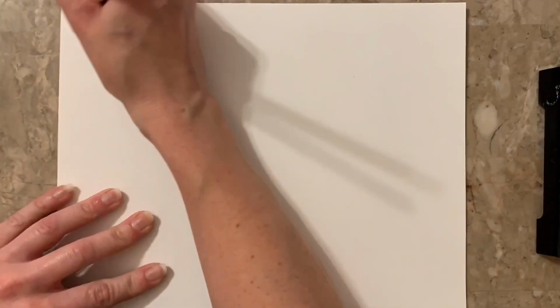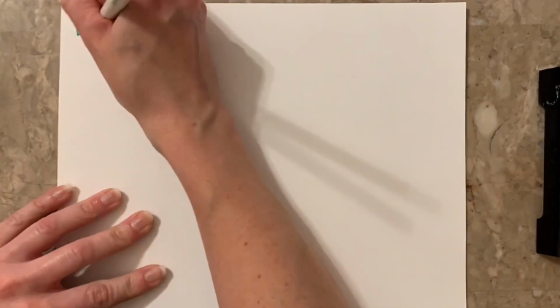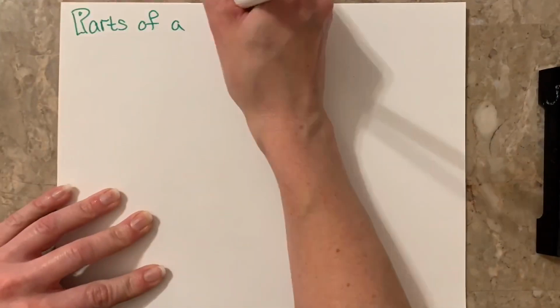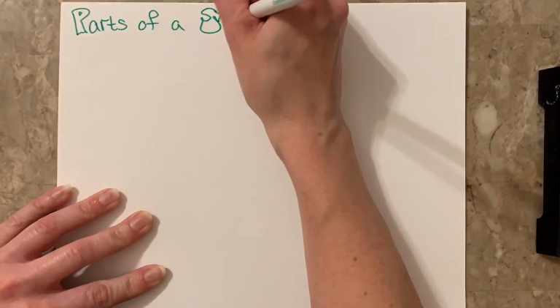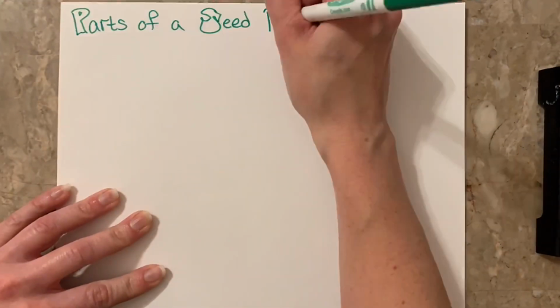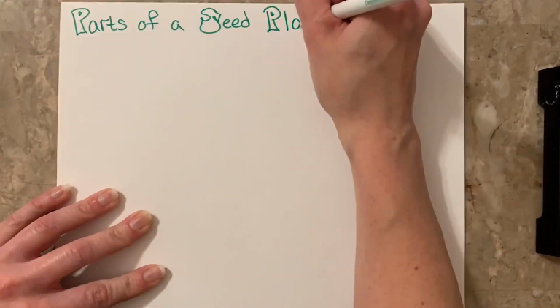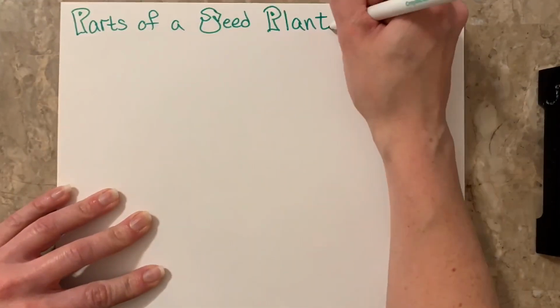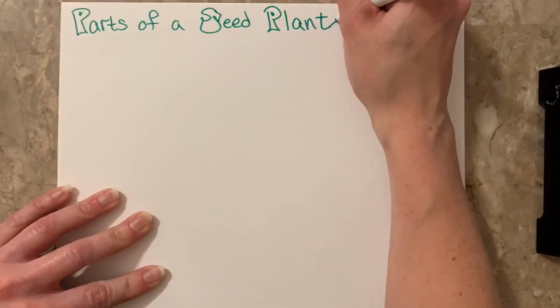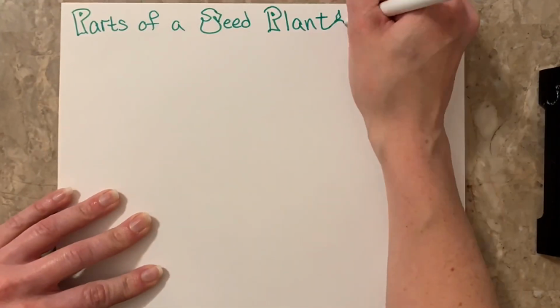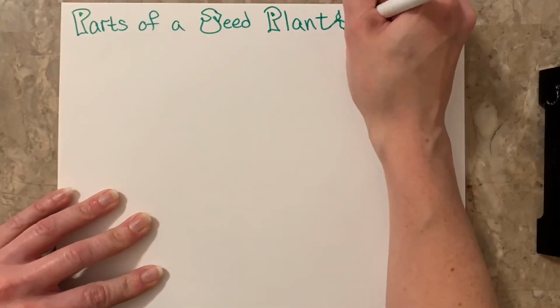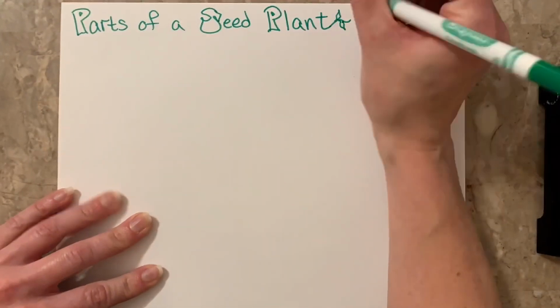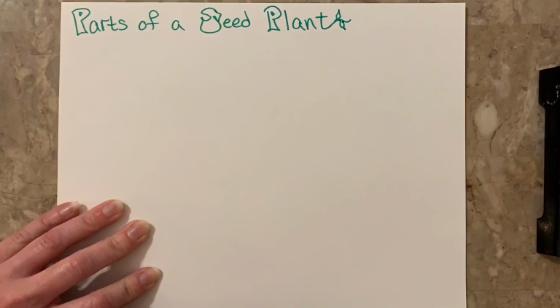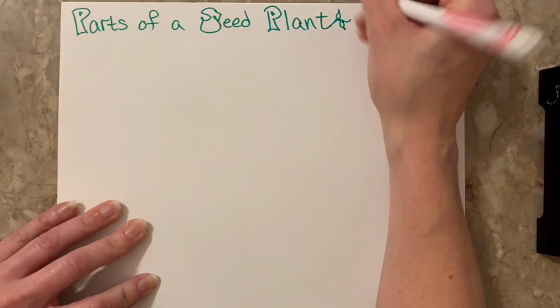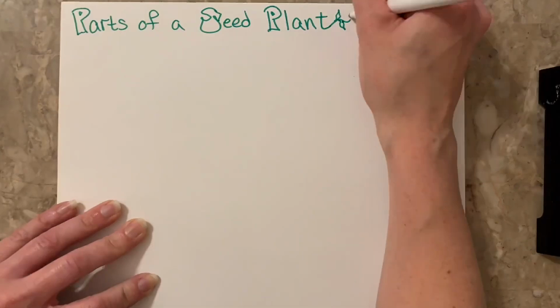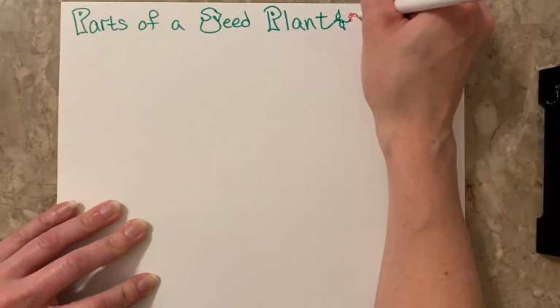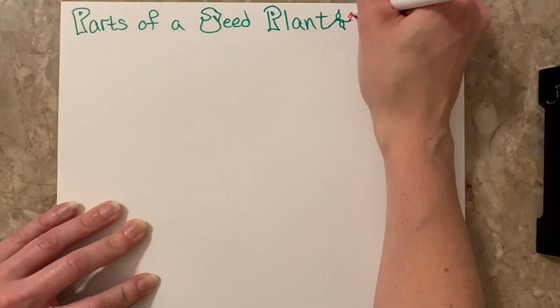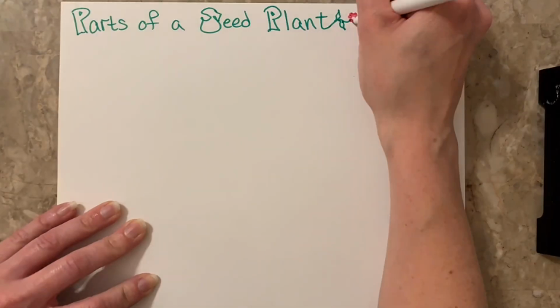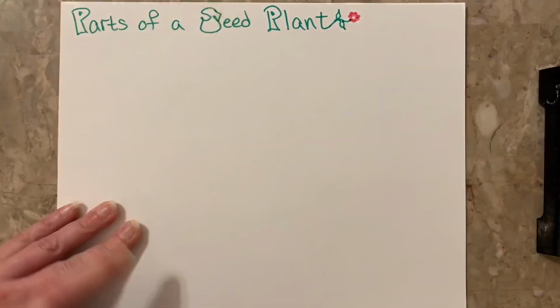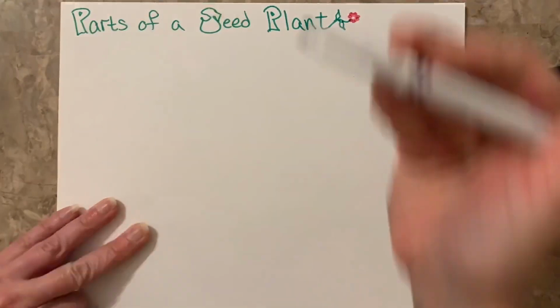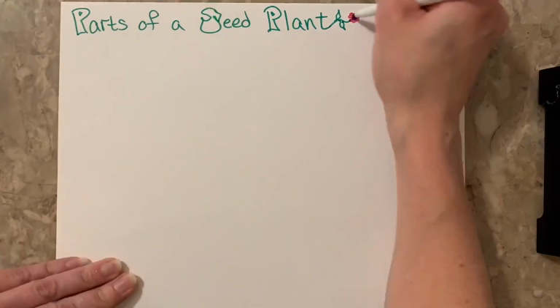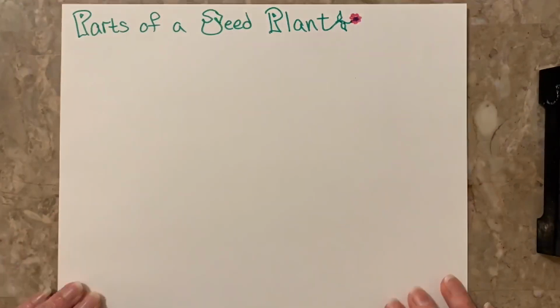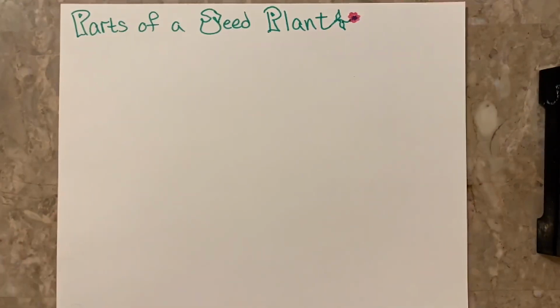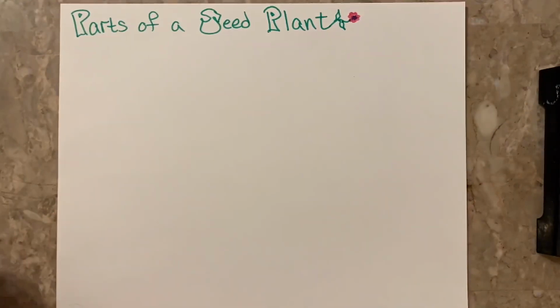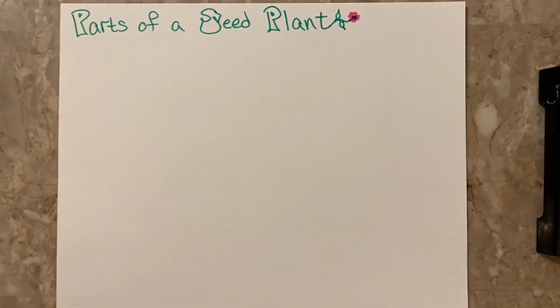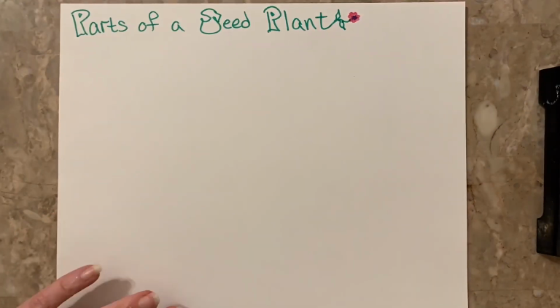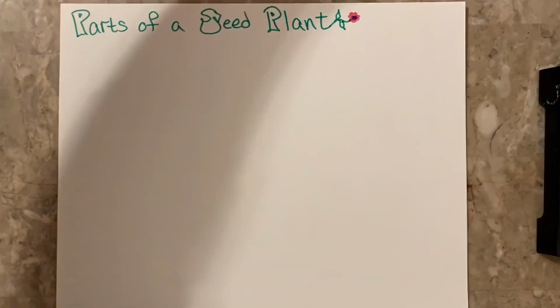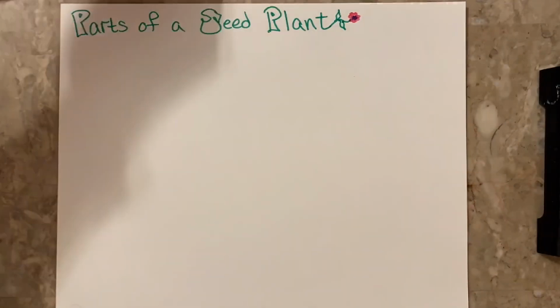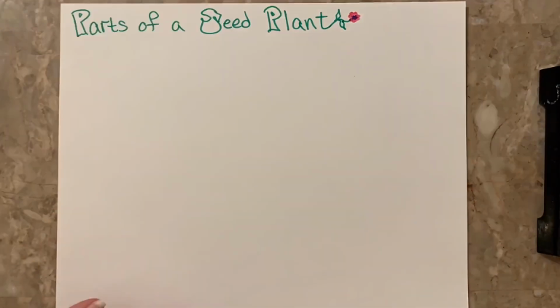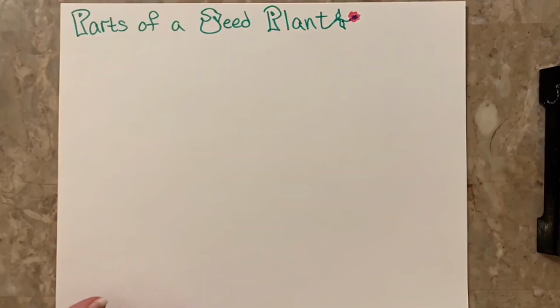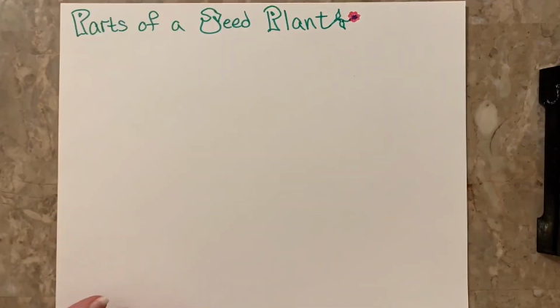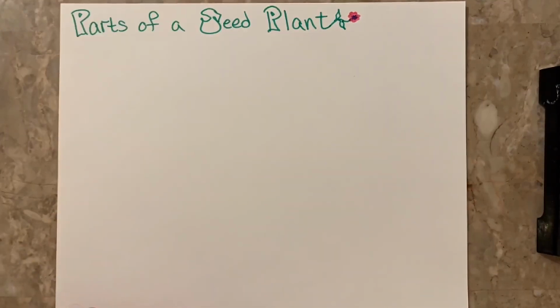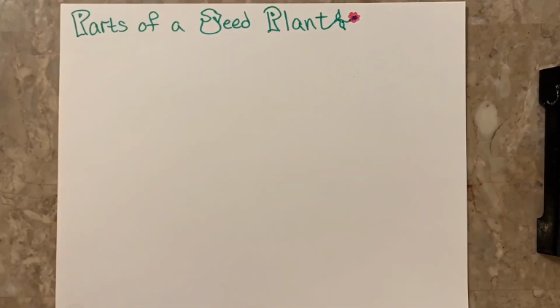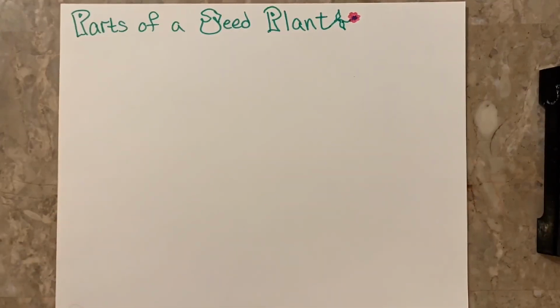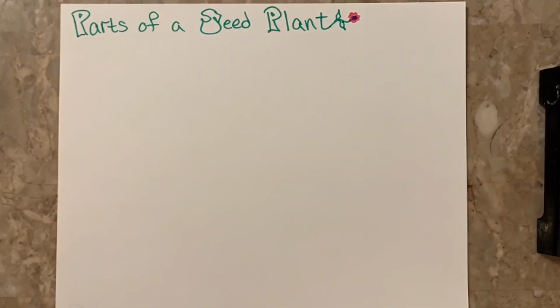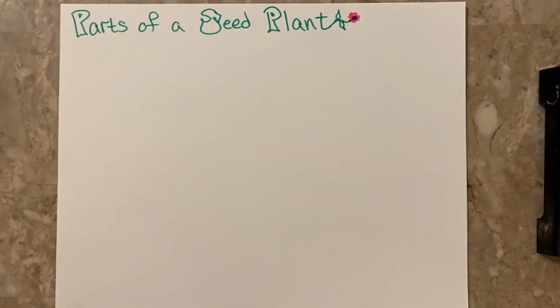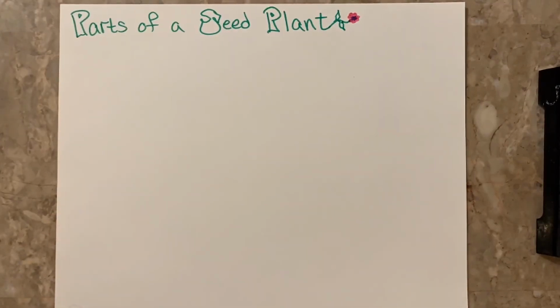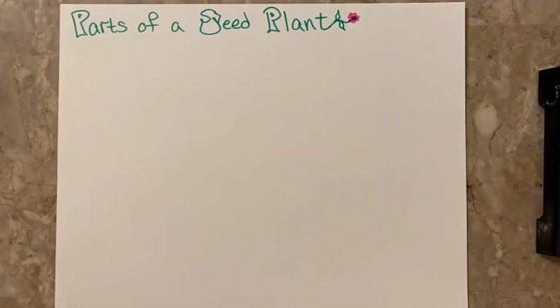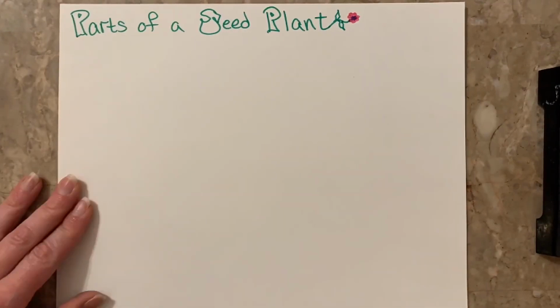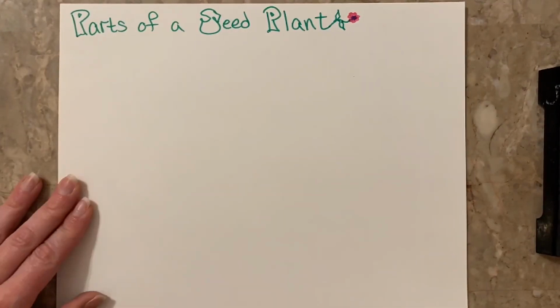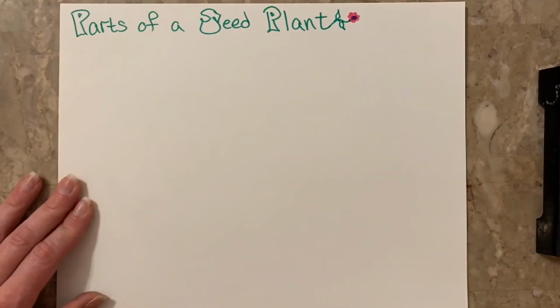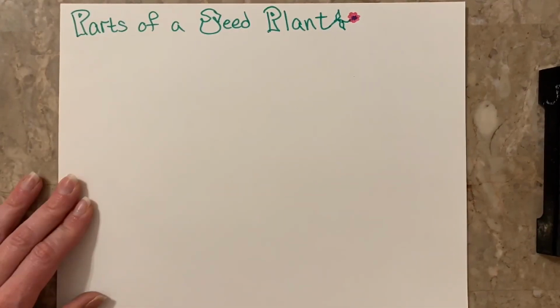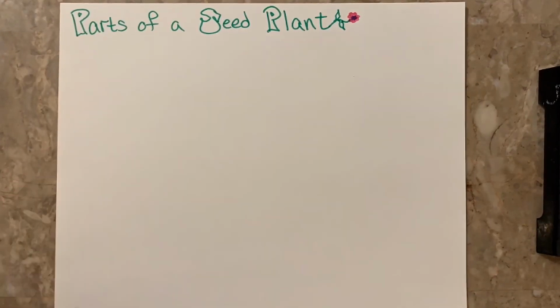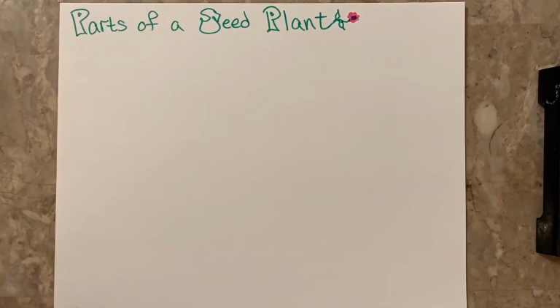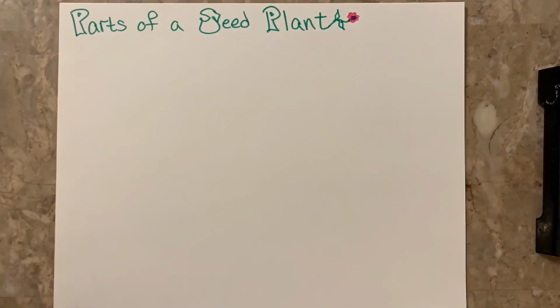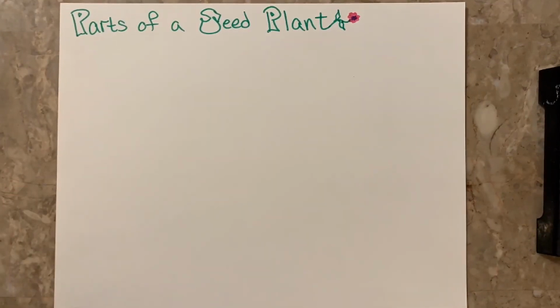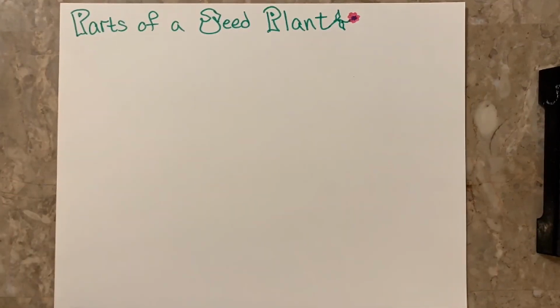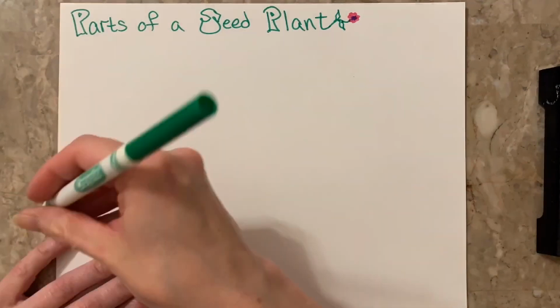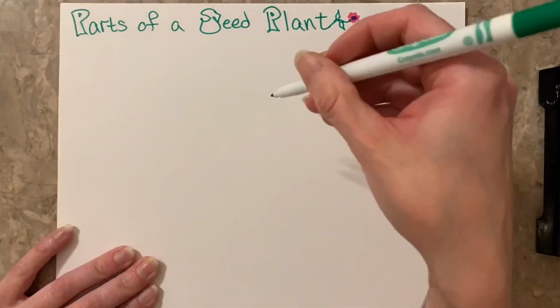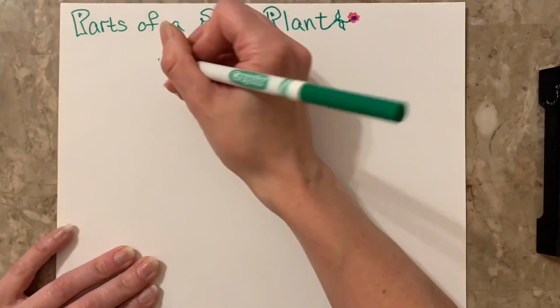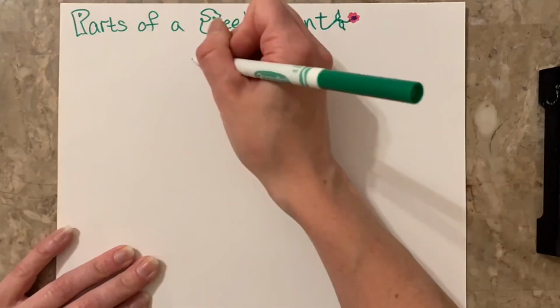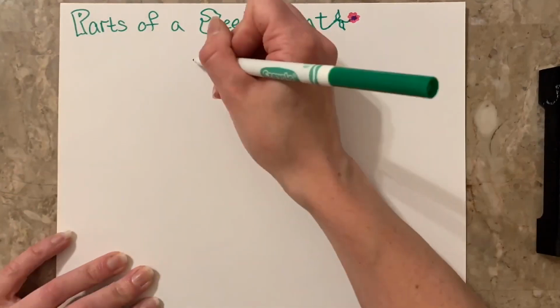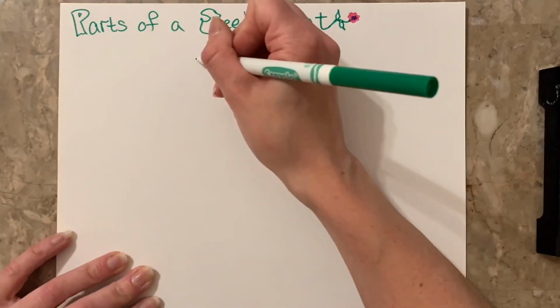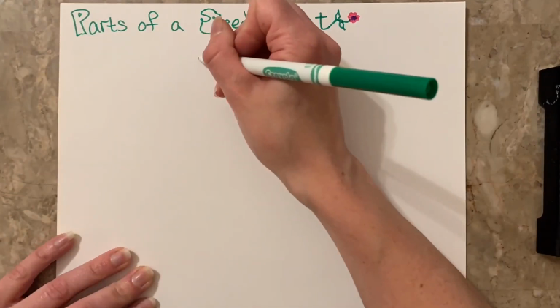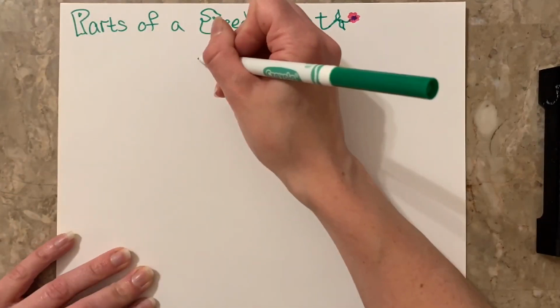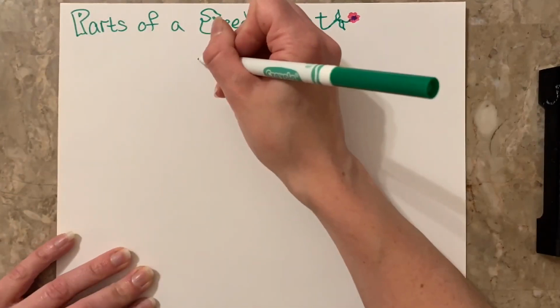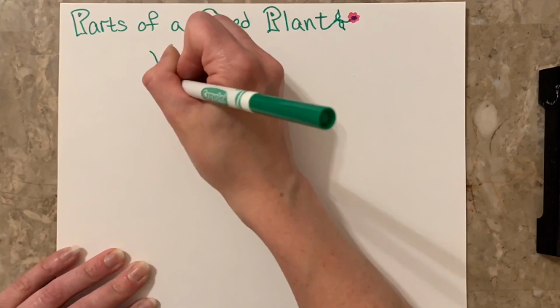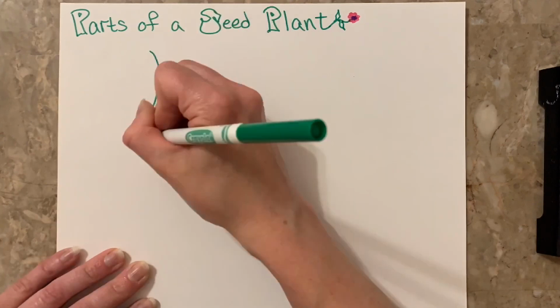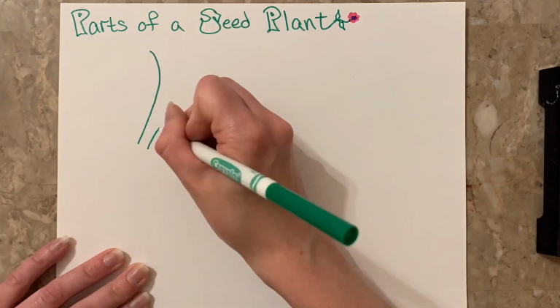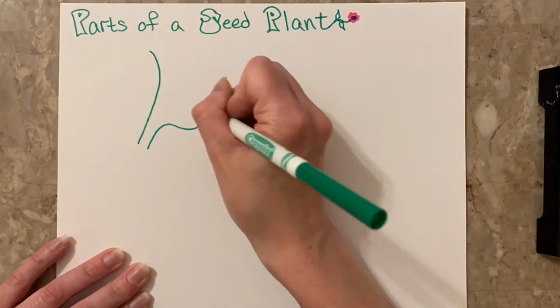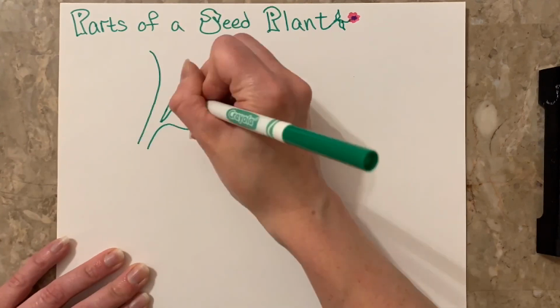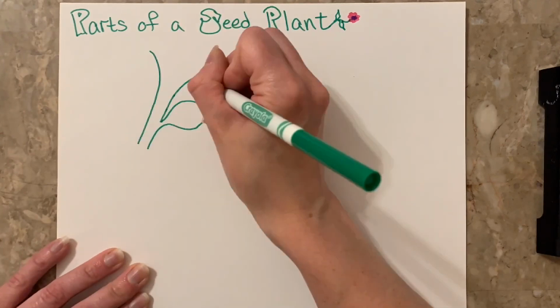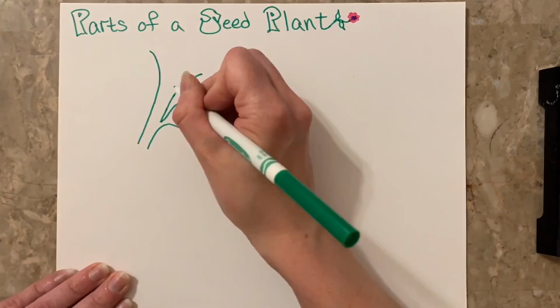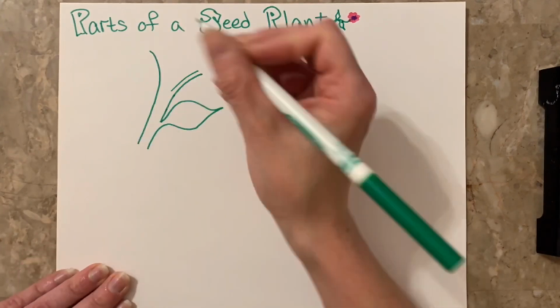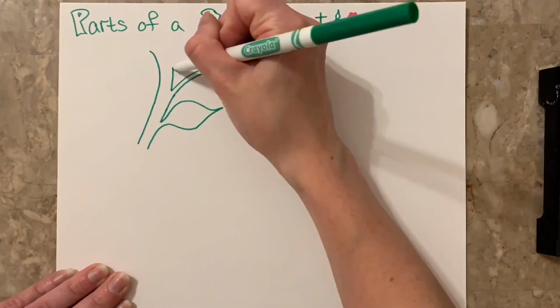As we have gone over, plants have flowers, stems, leaves, and roots.